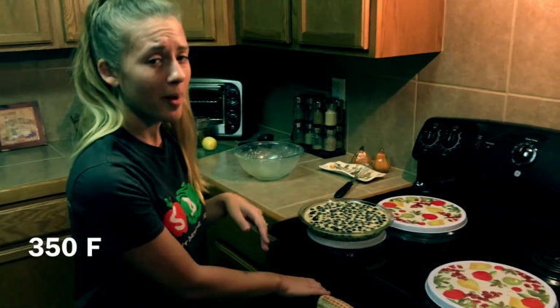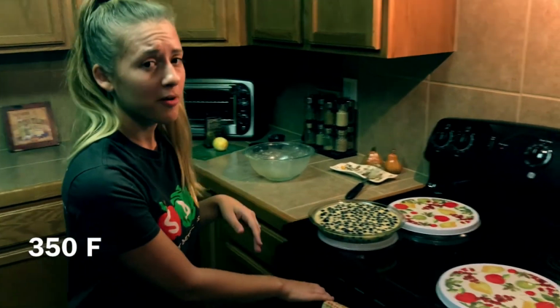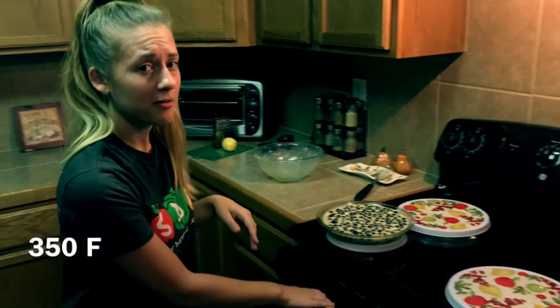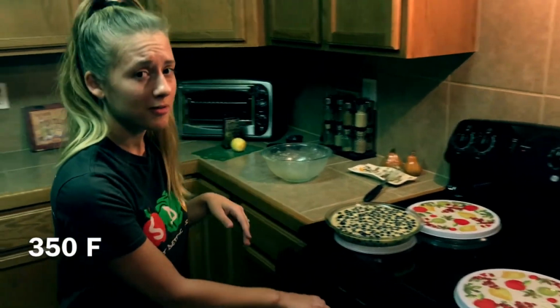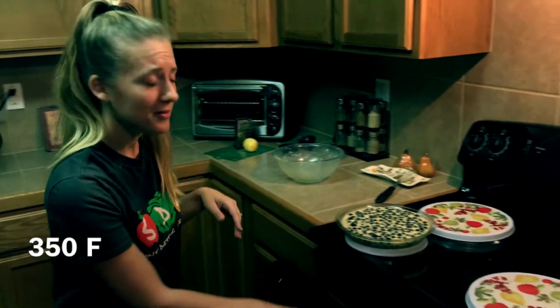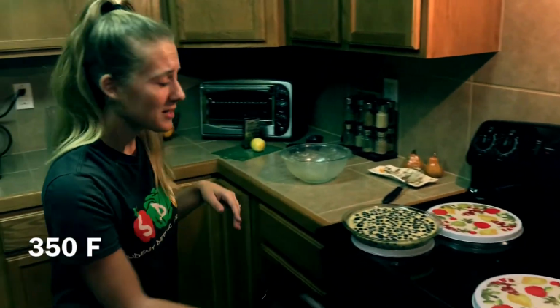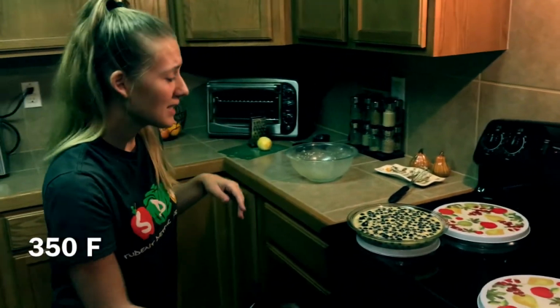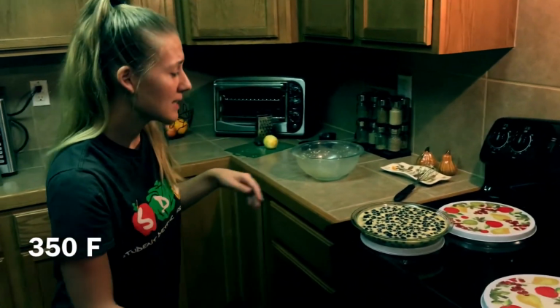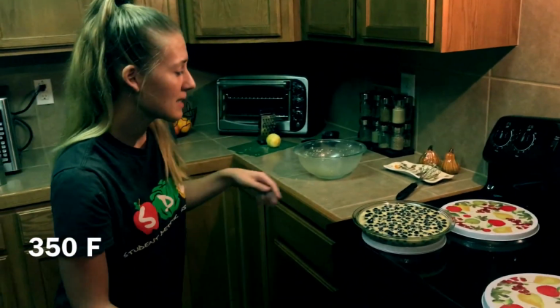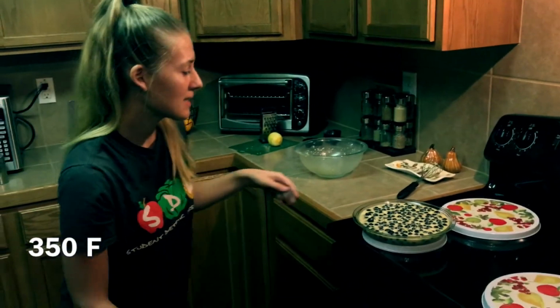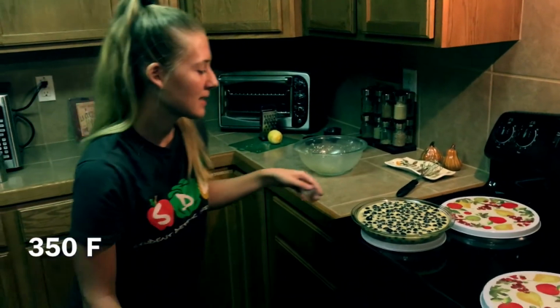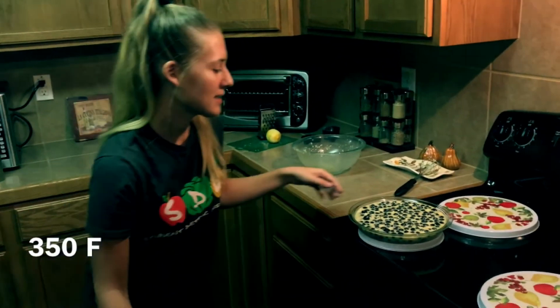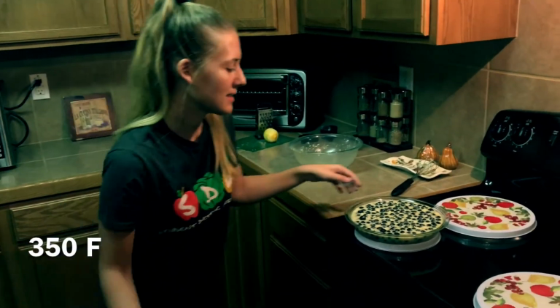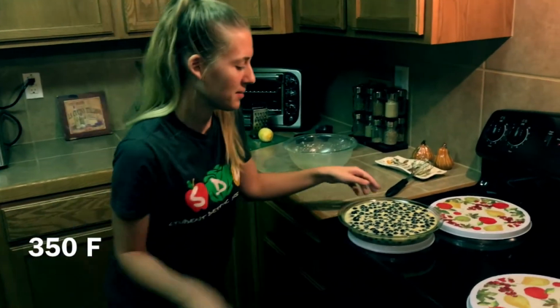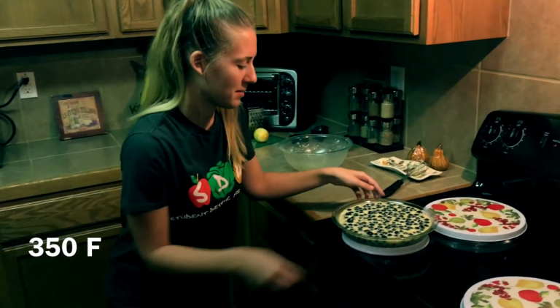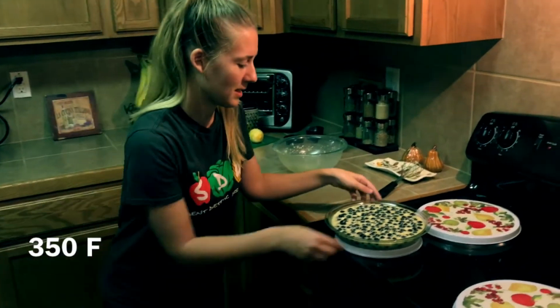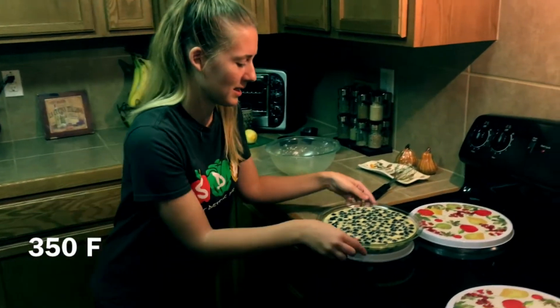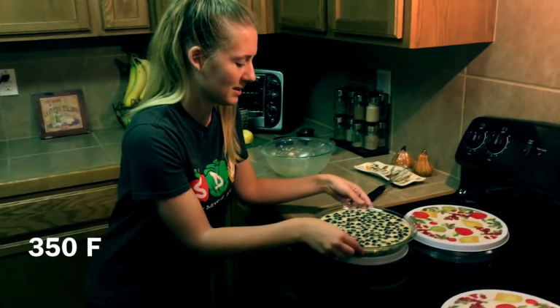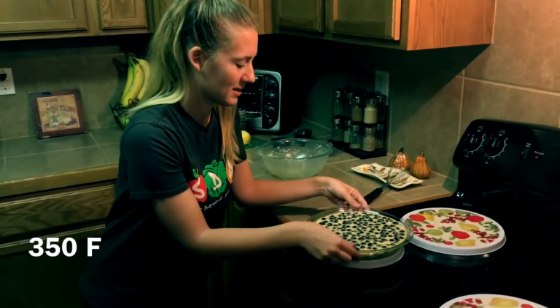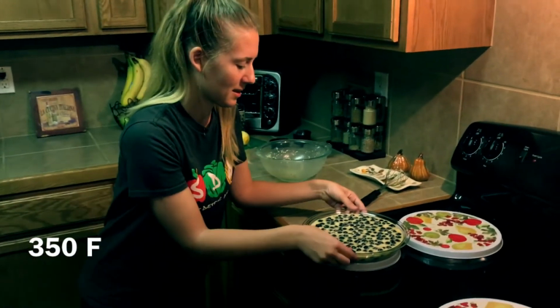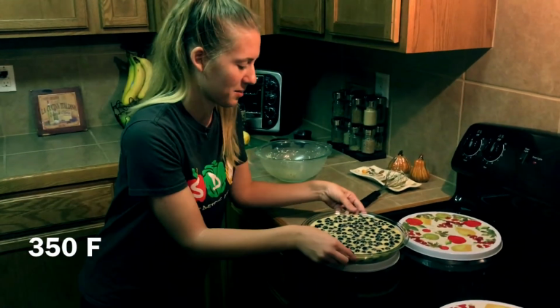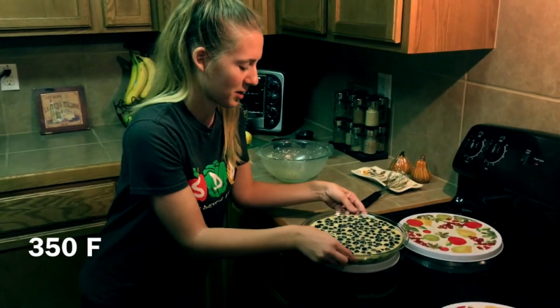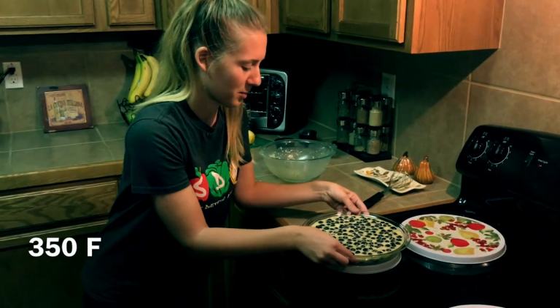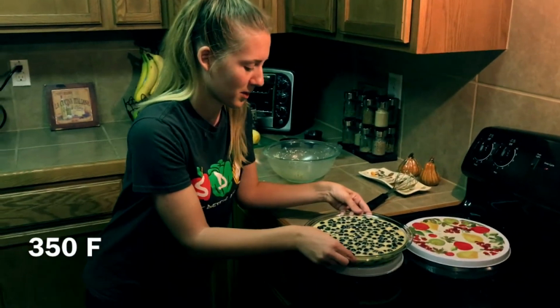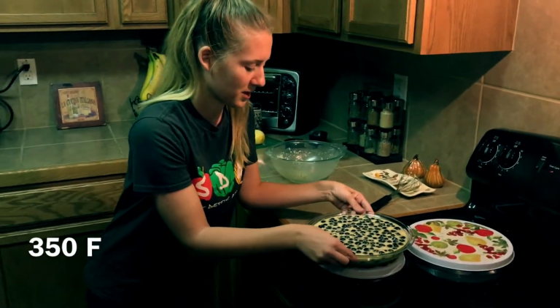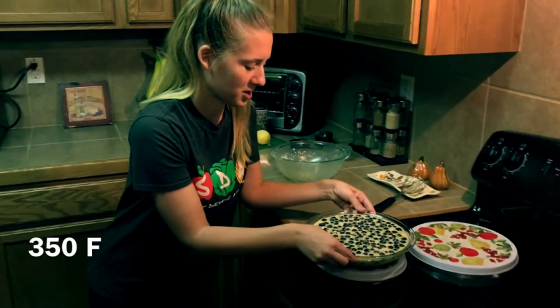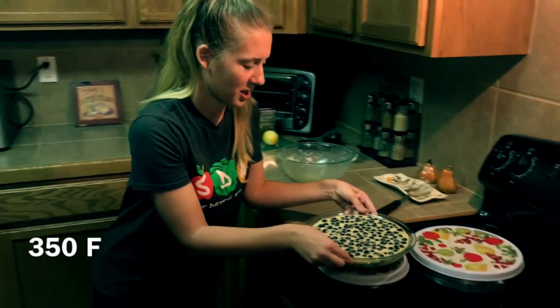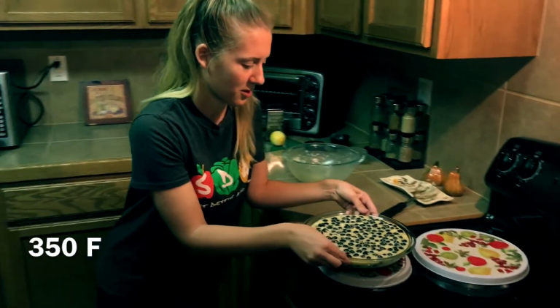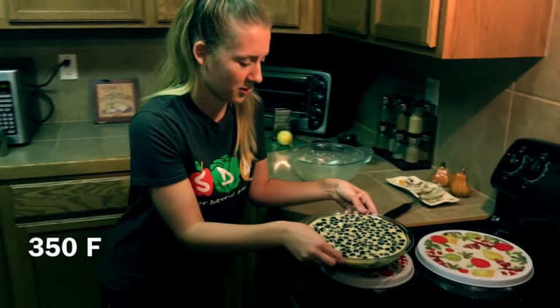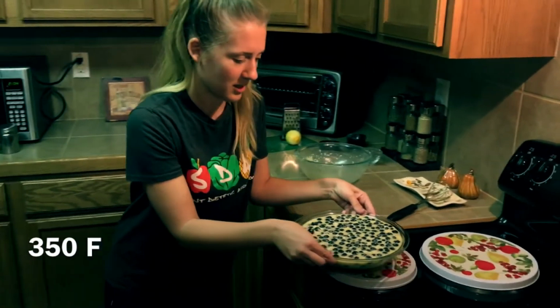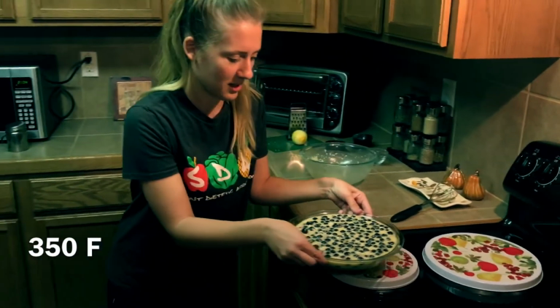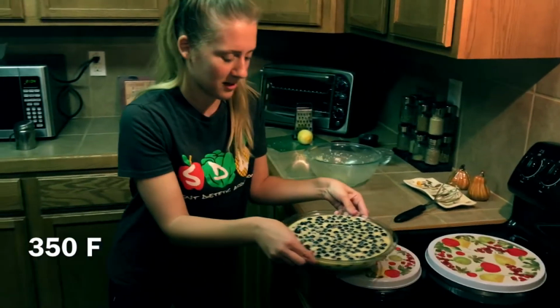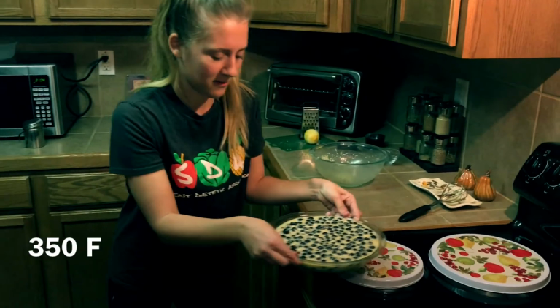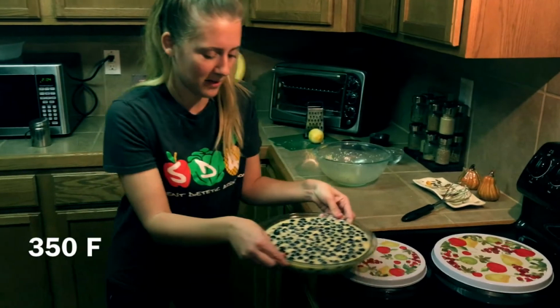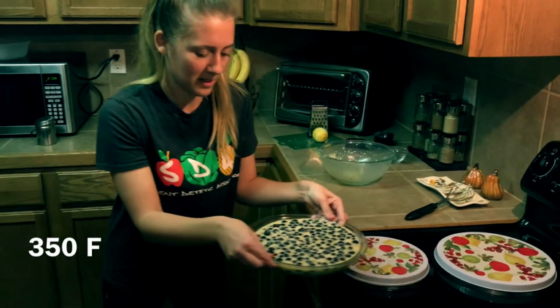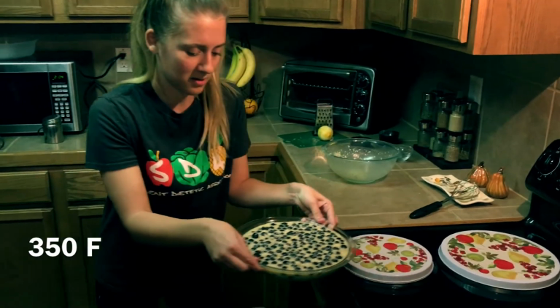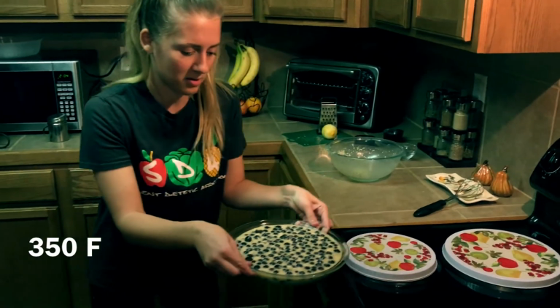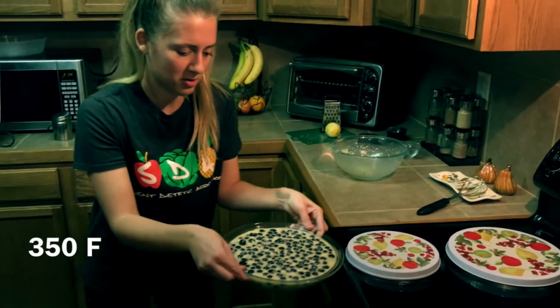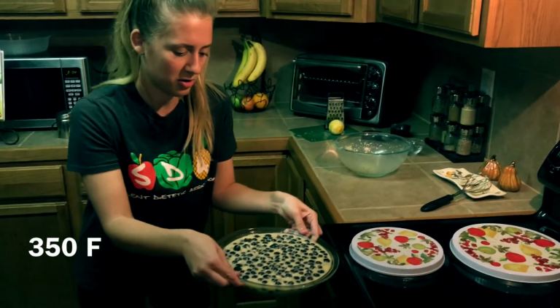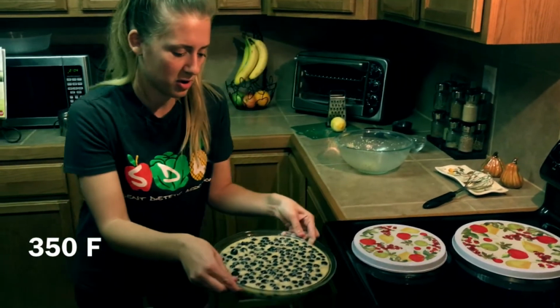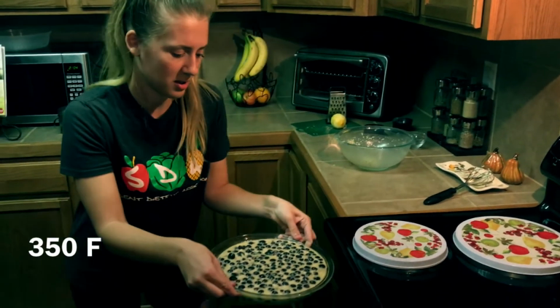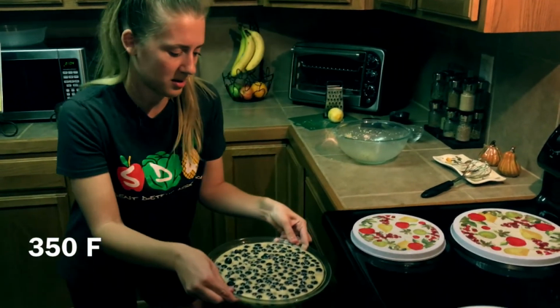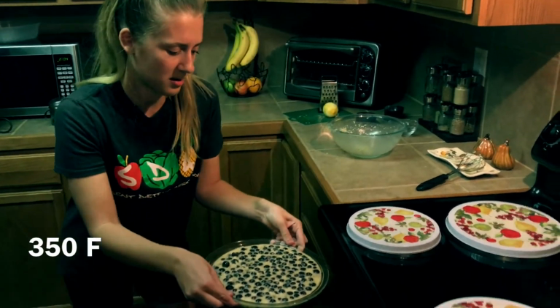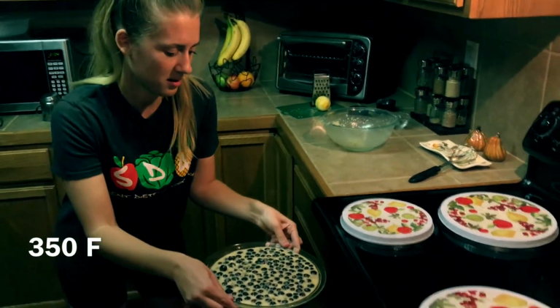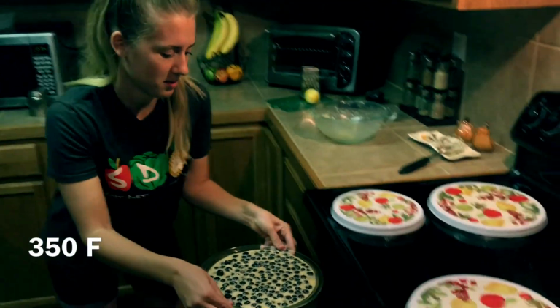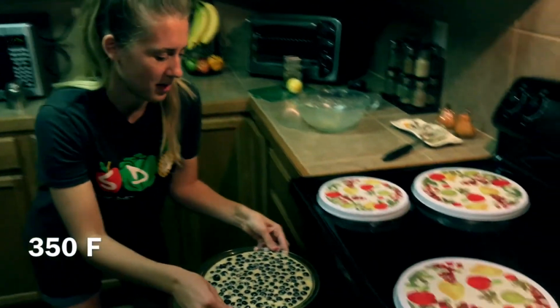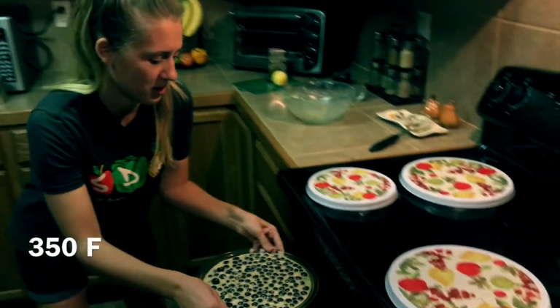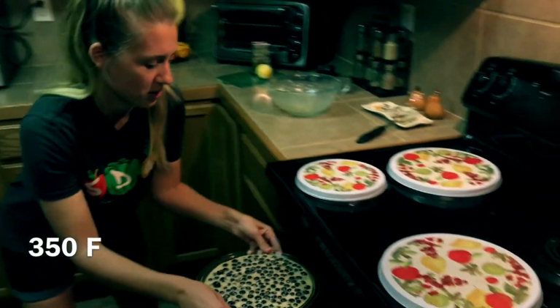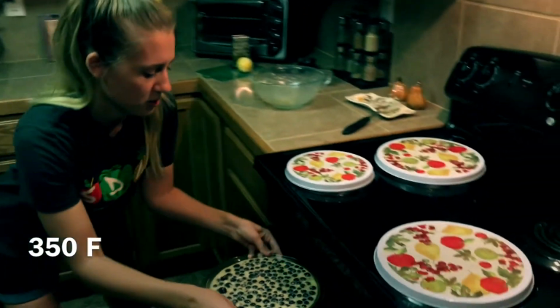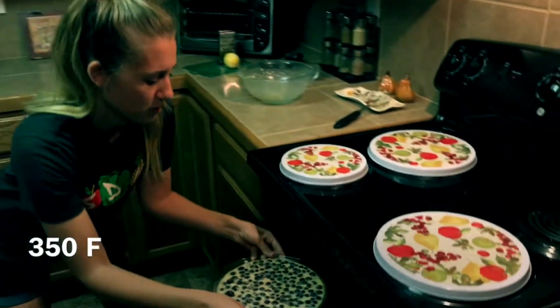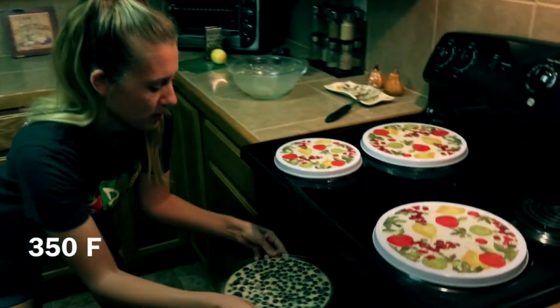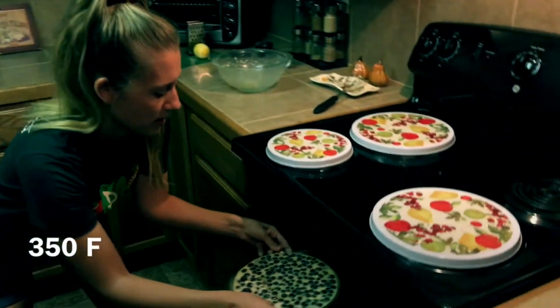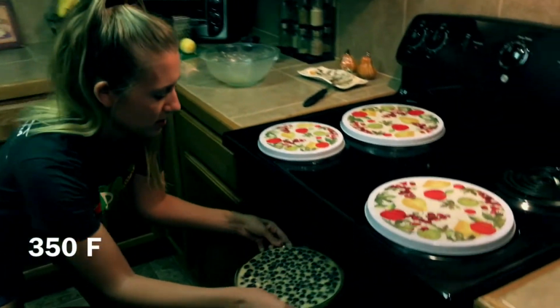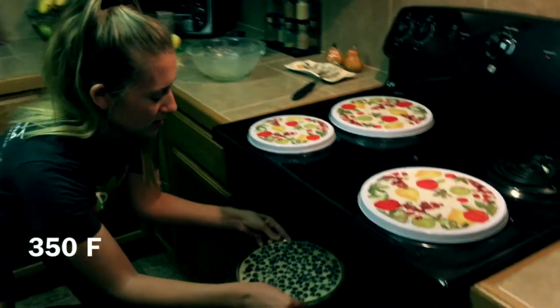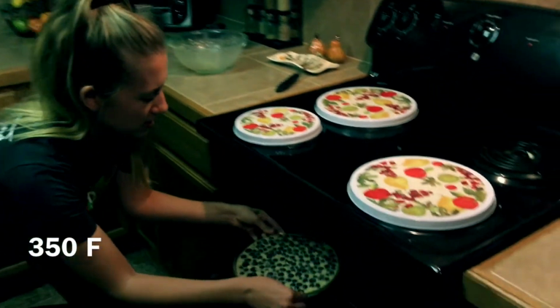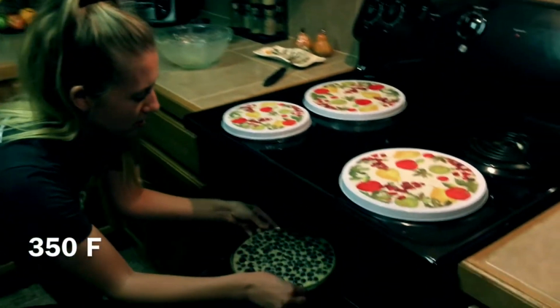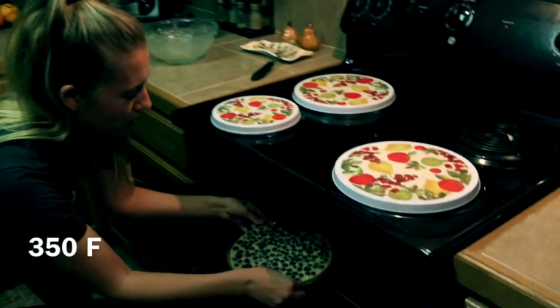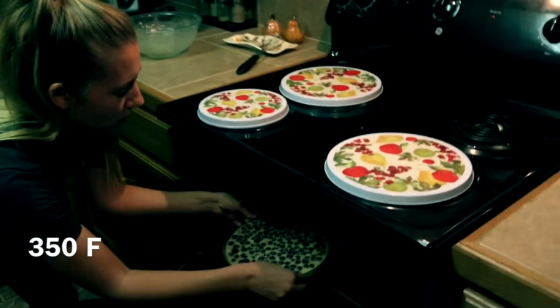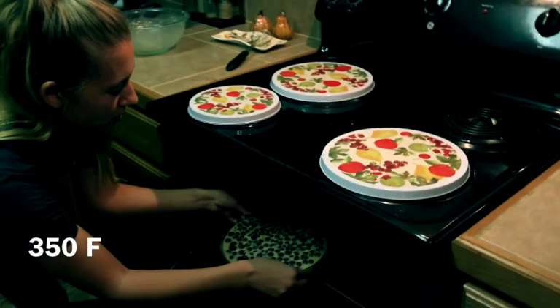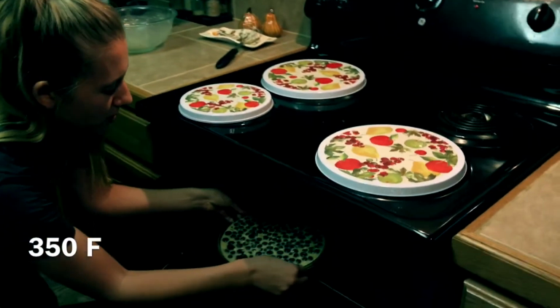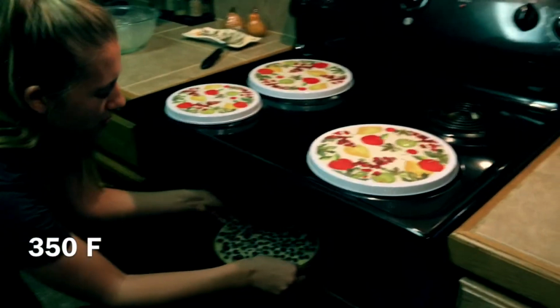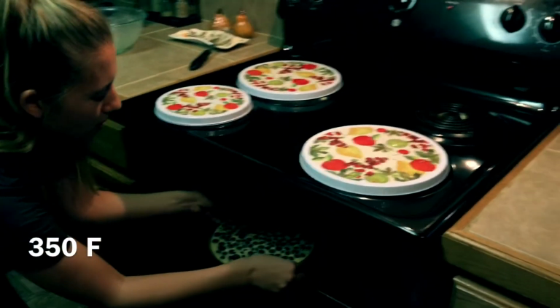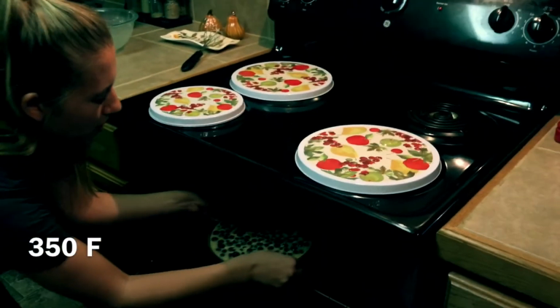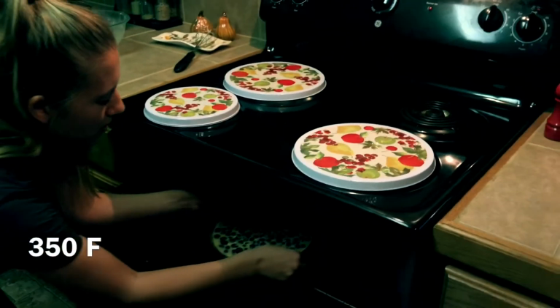I'm going to put it in a 350-degree oven. It's going to go about 50 to 60 minutes, but I'll probably check on it in advance just to make sure that it doesn't overcook.